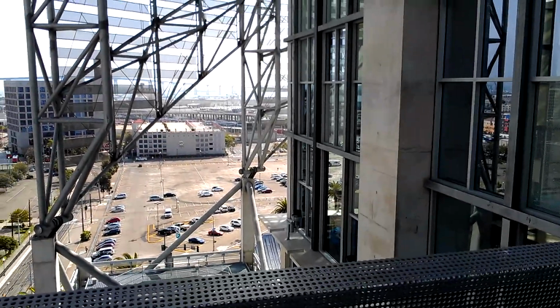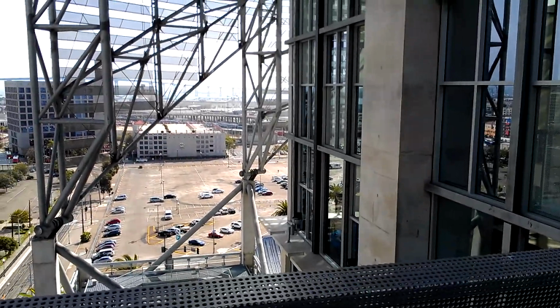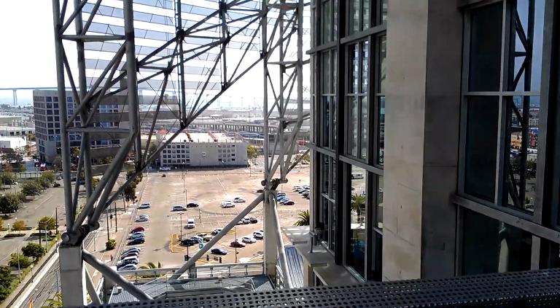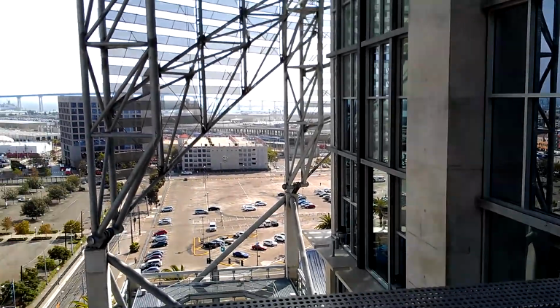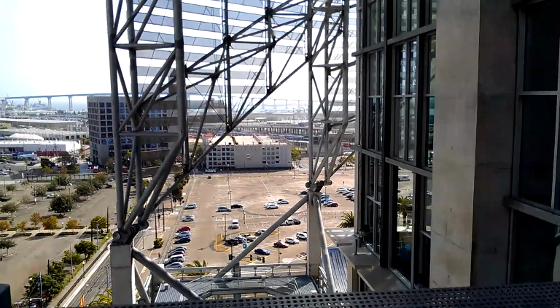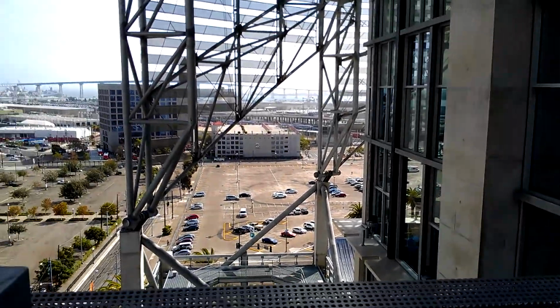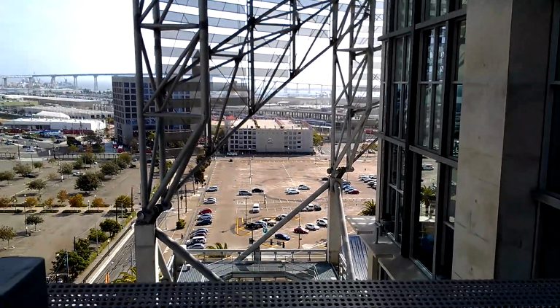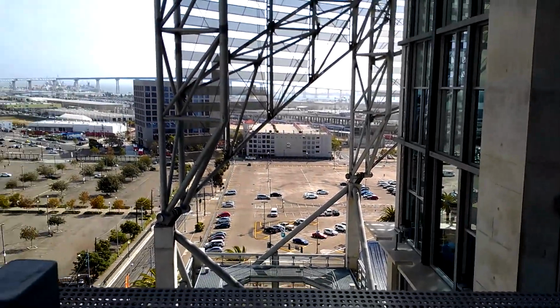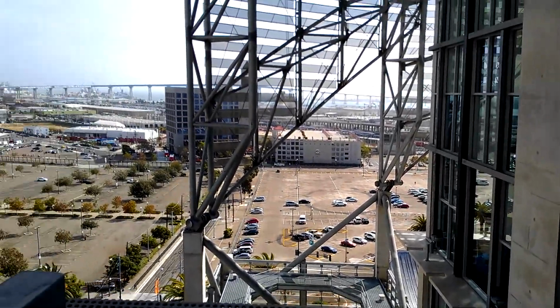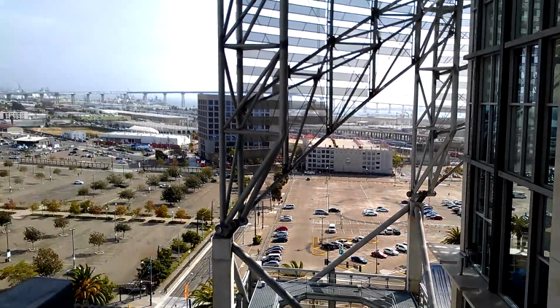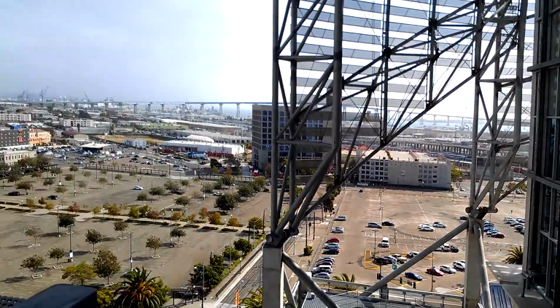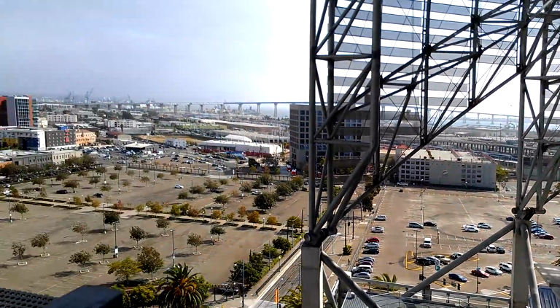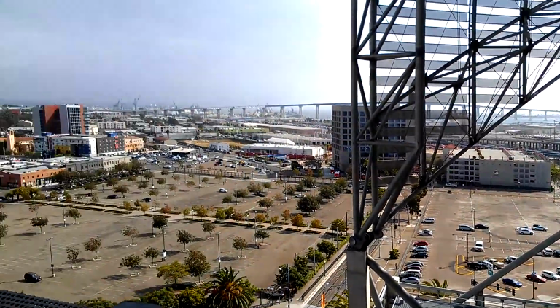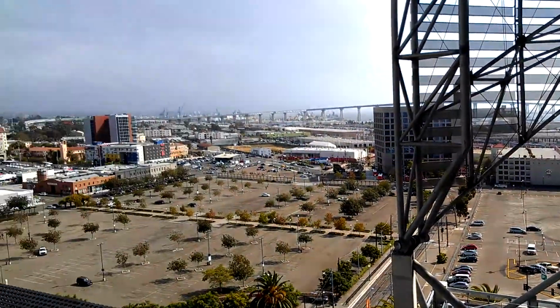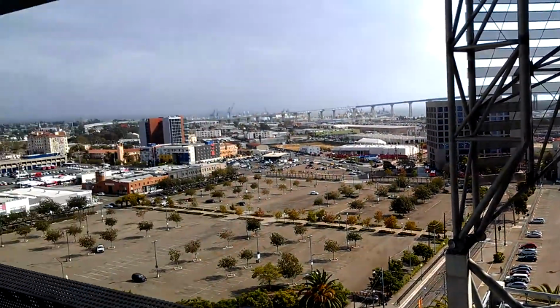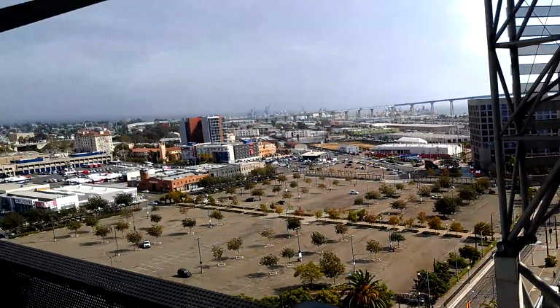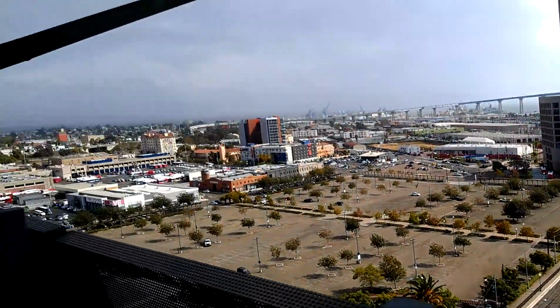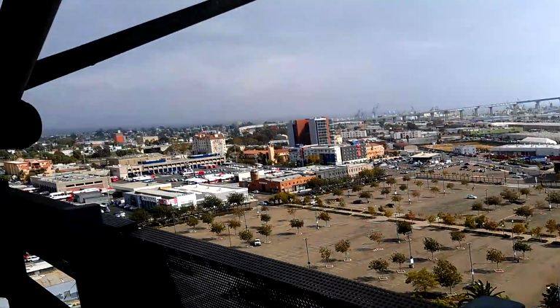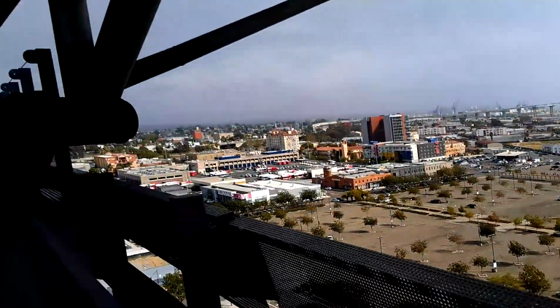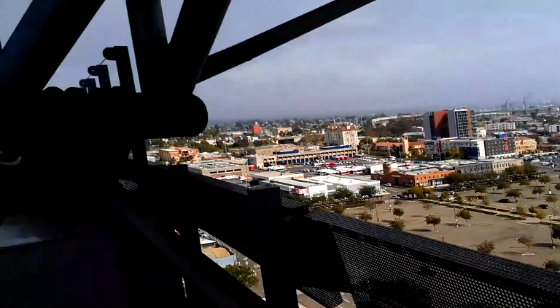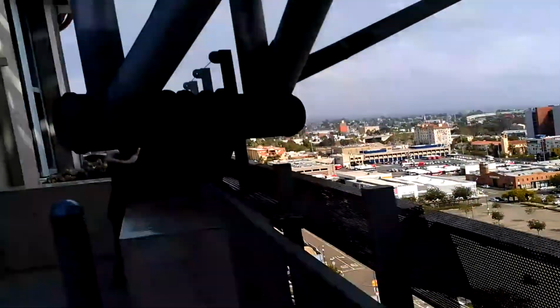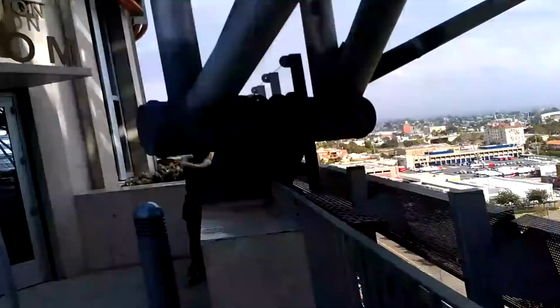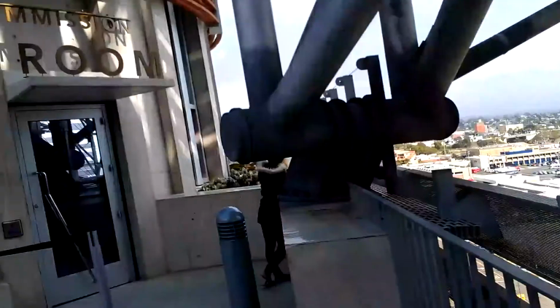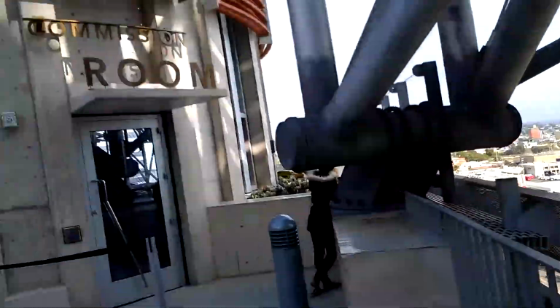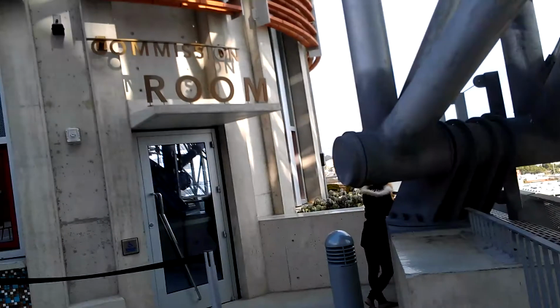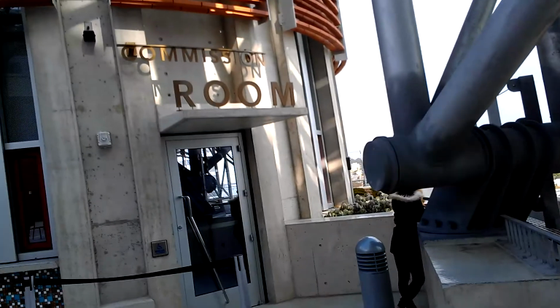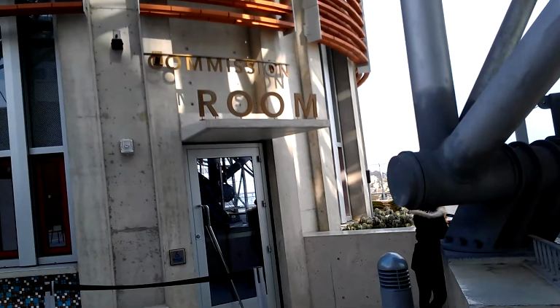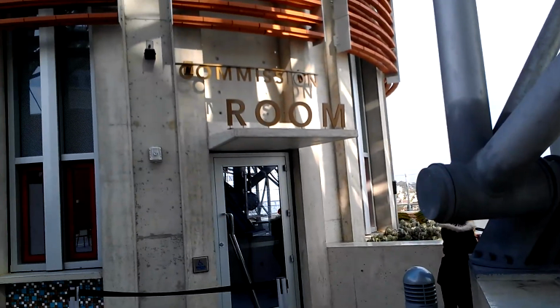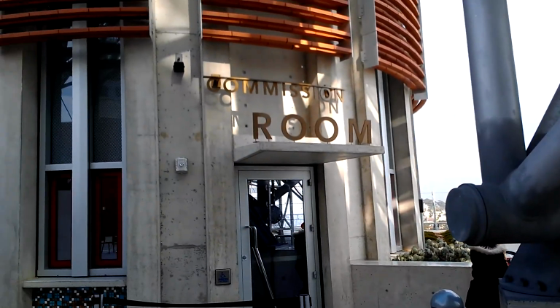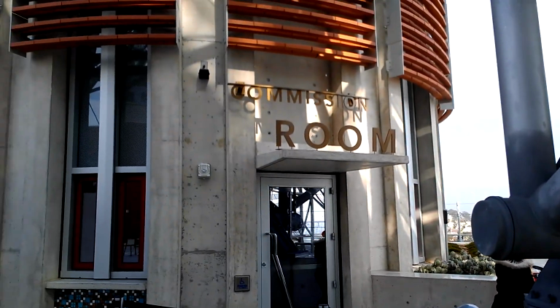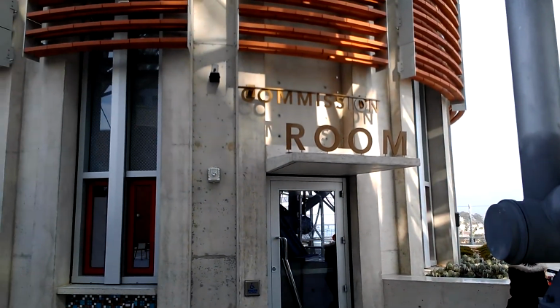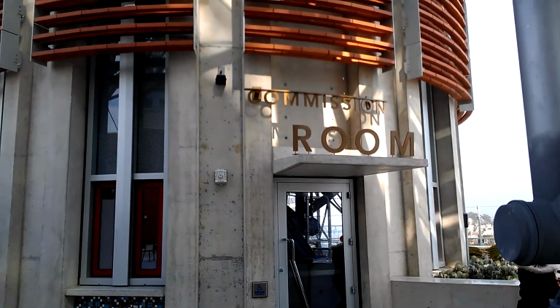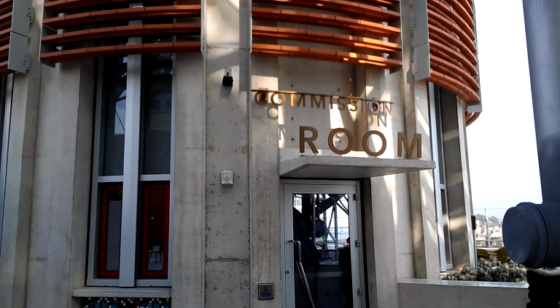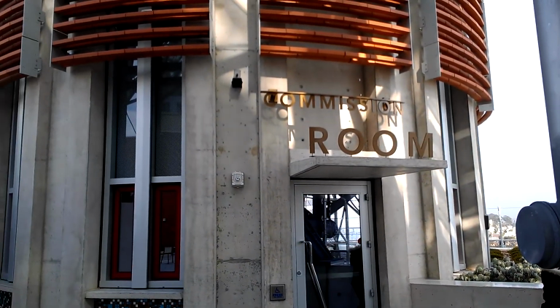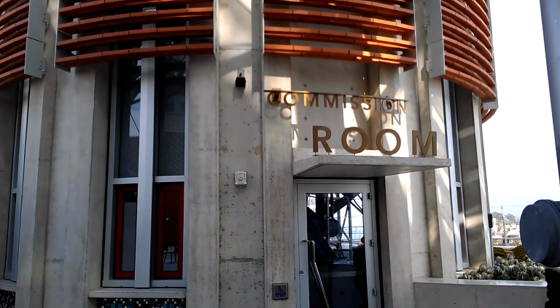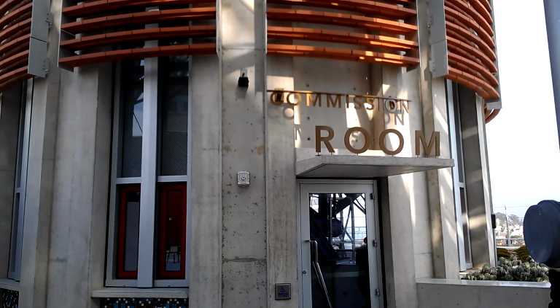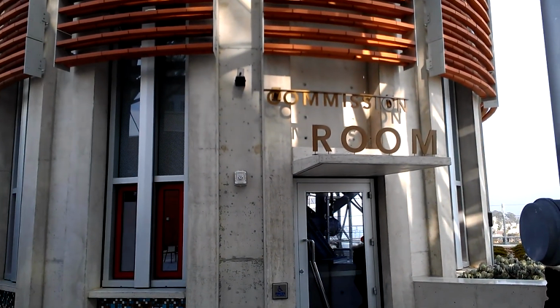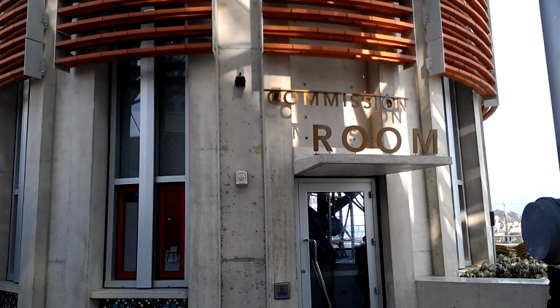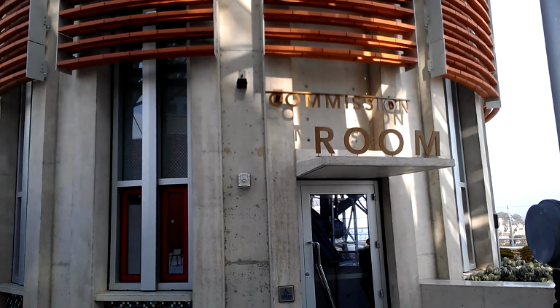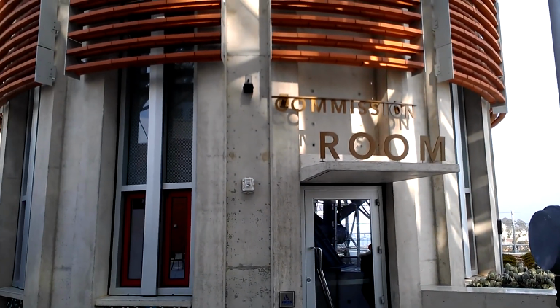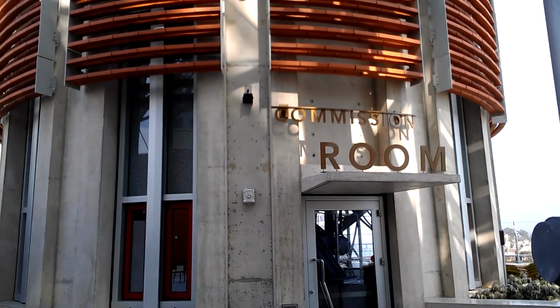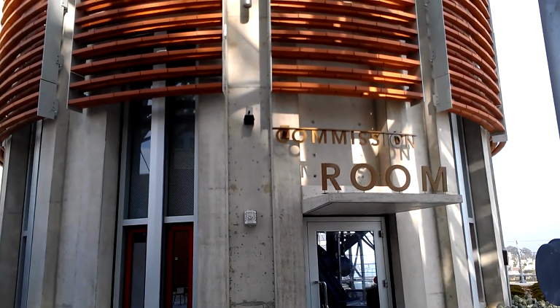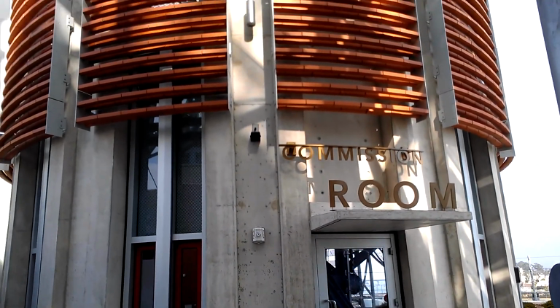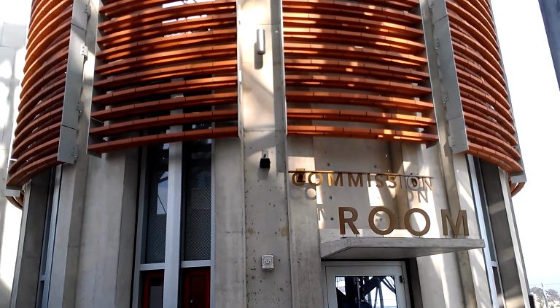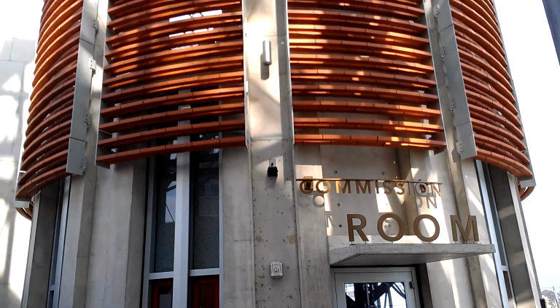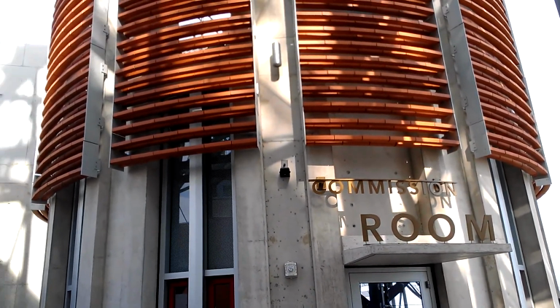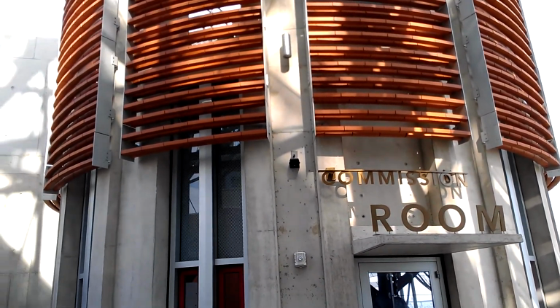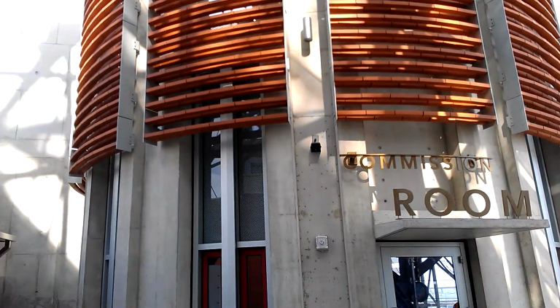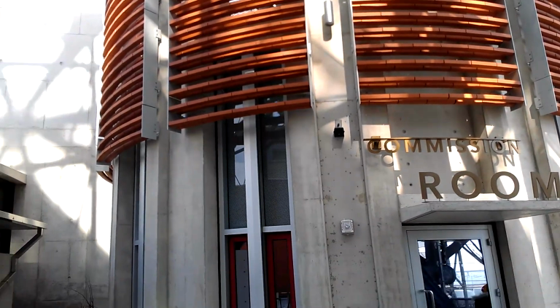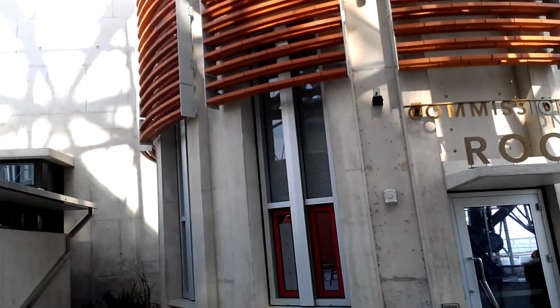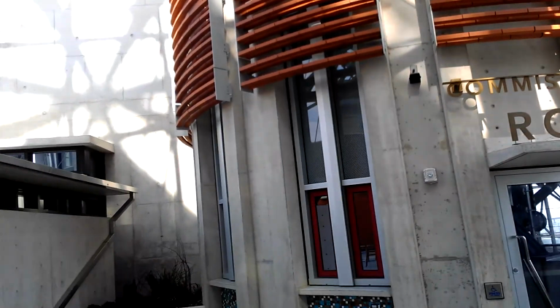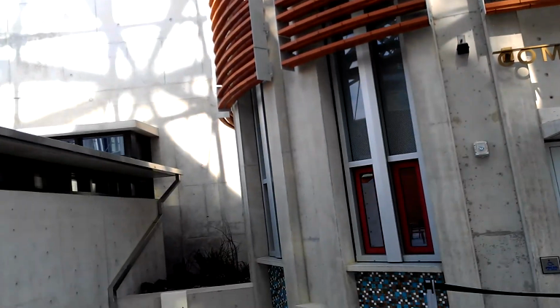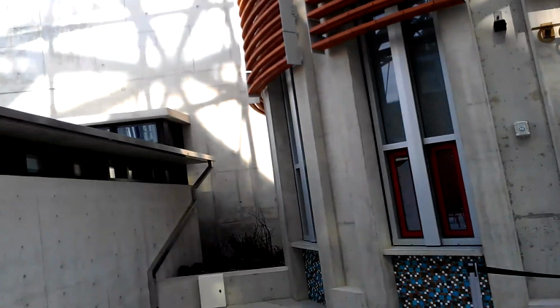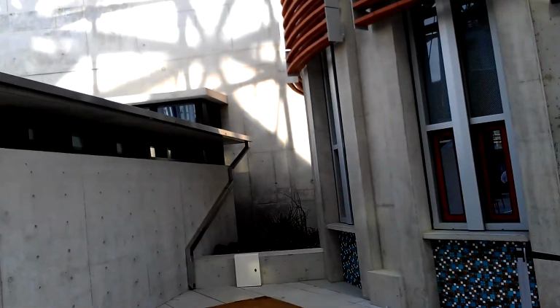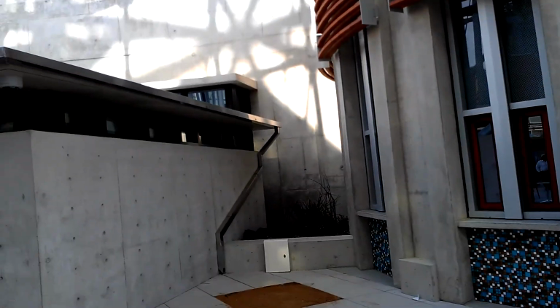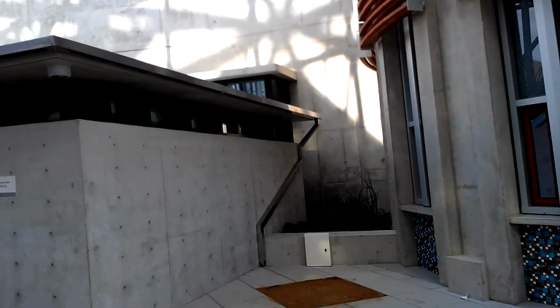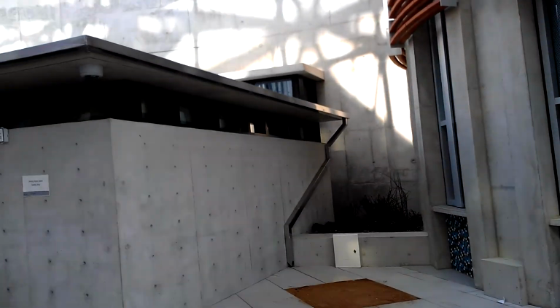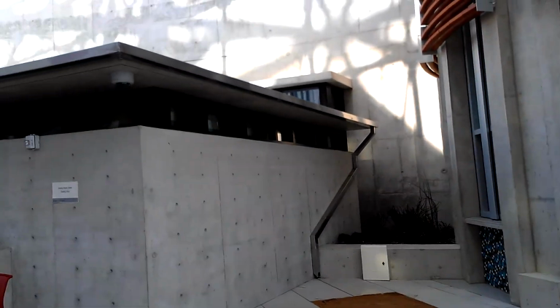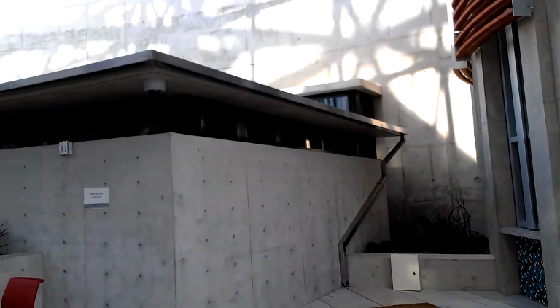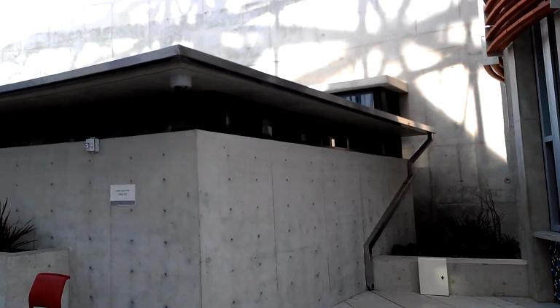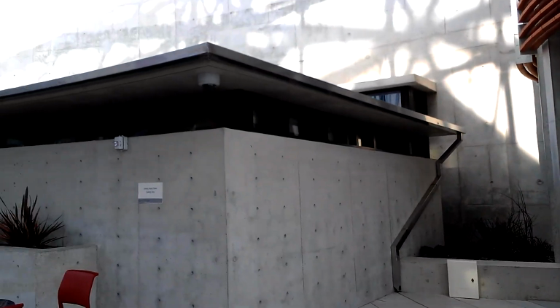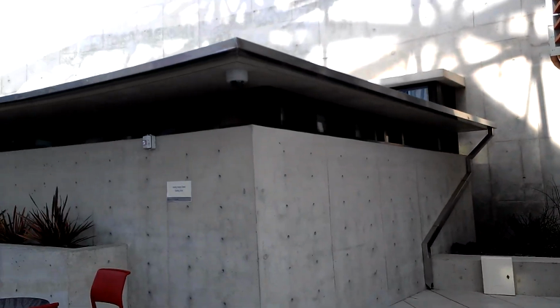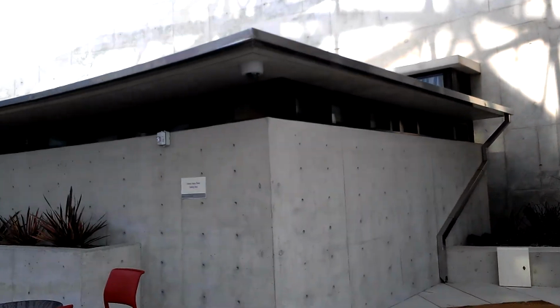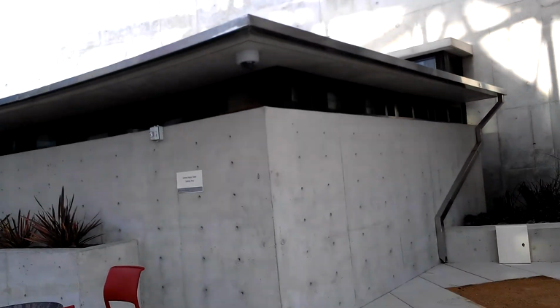There's the MTS bus terminal down there, in case you're wondering. I'm going to swing around so I can get anything on the other side. Here's the commission room. Not sure what that is.